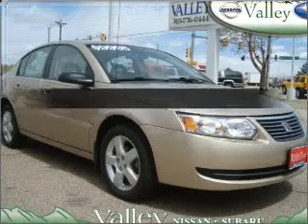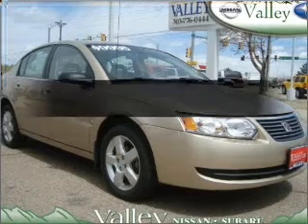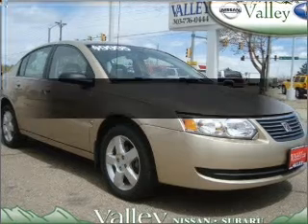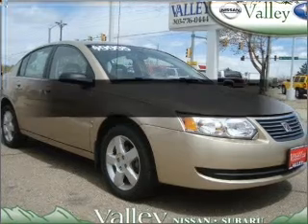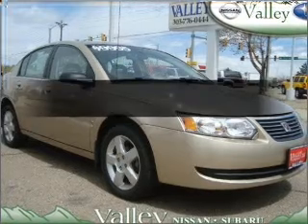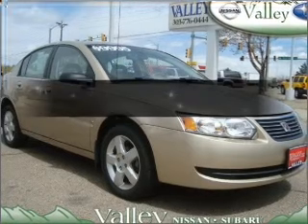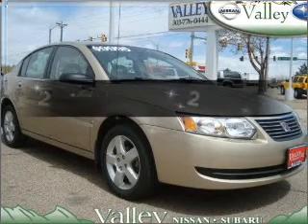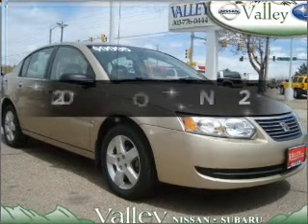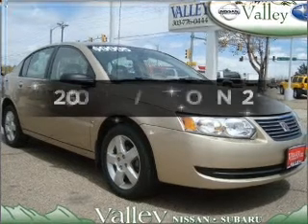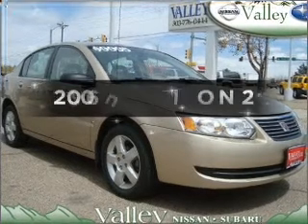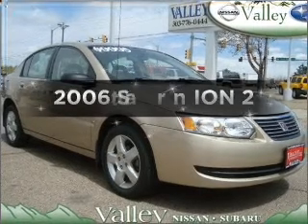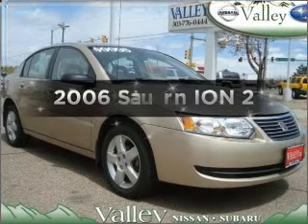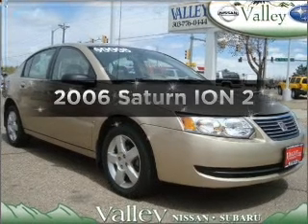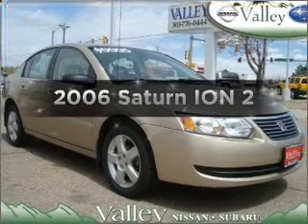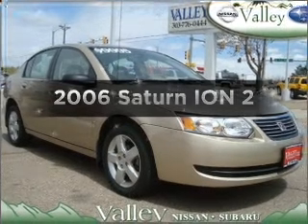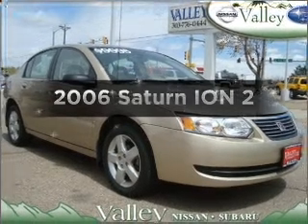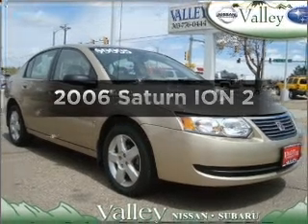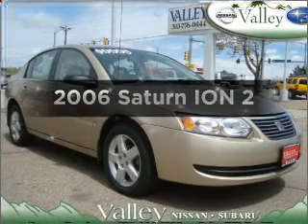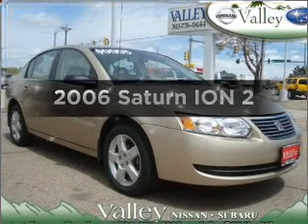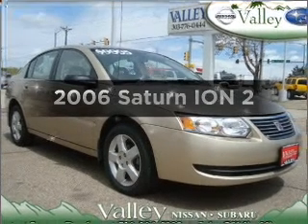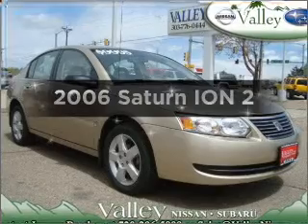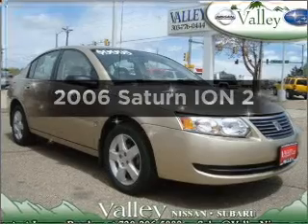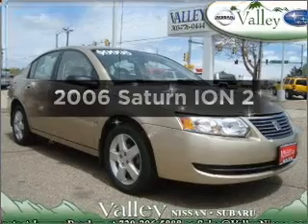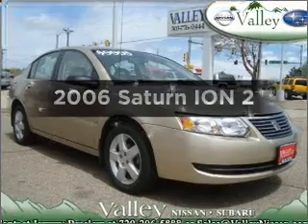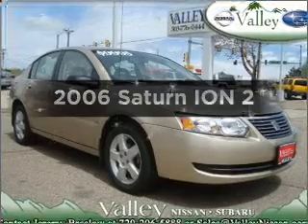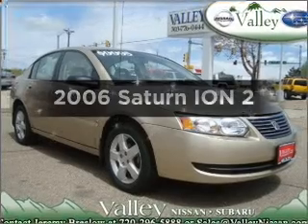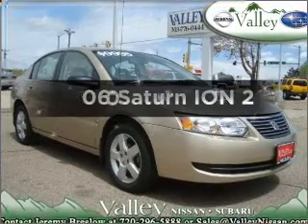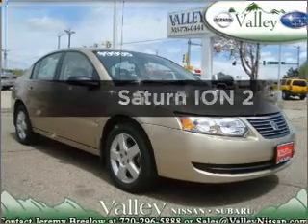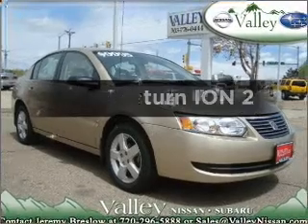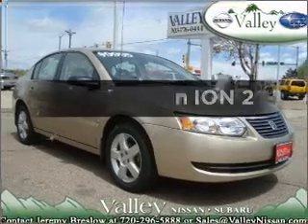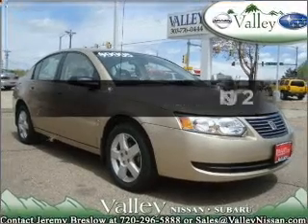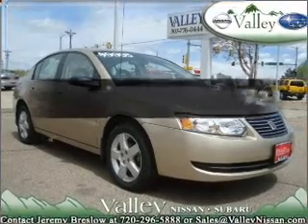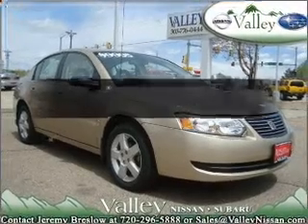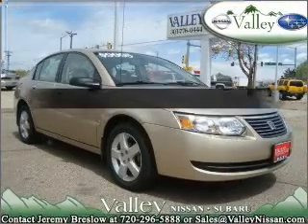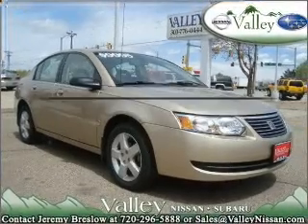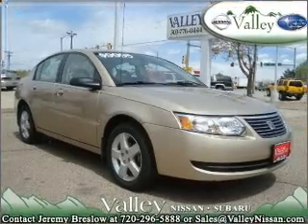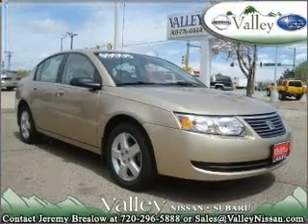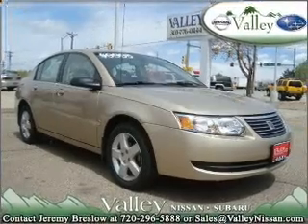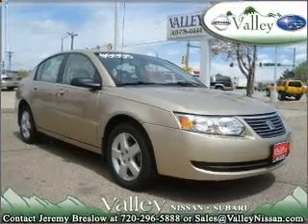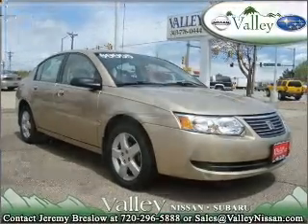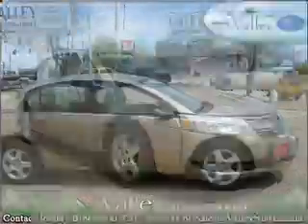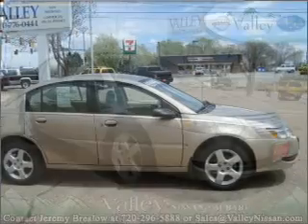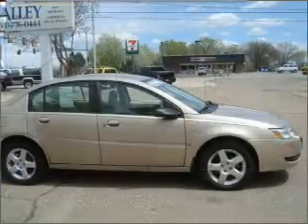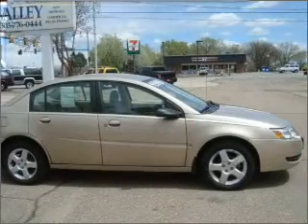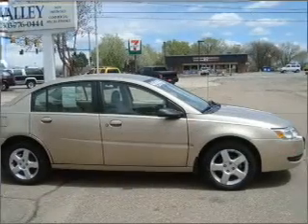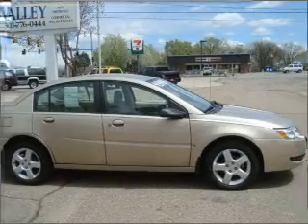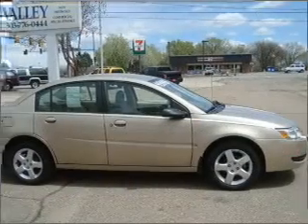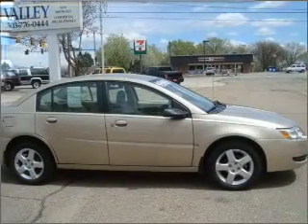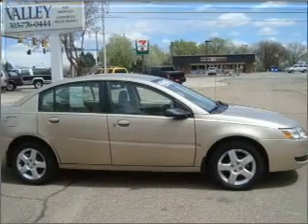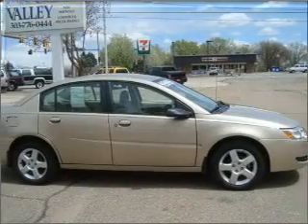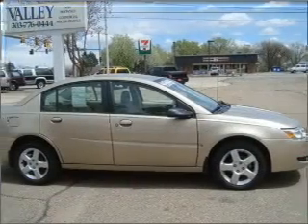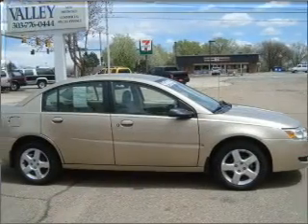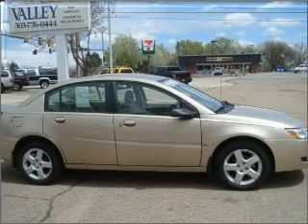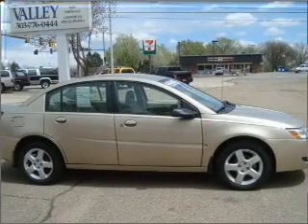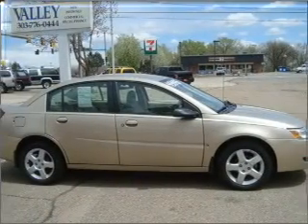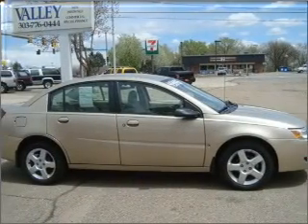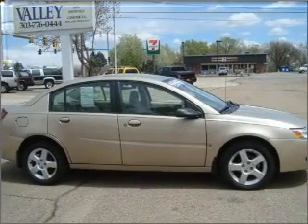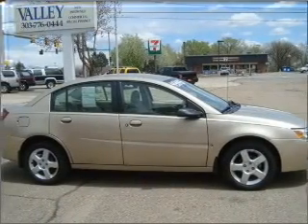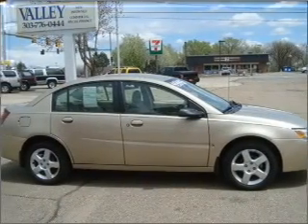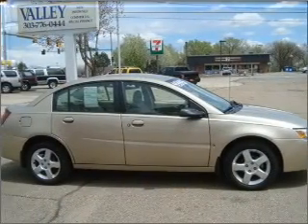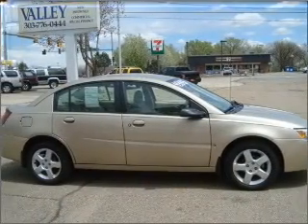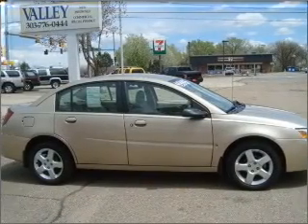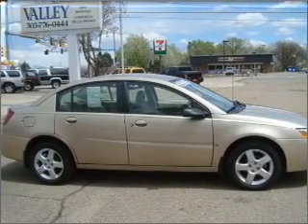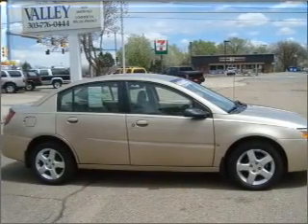Get noticed in this 2006 Saturn Ion. Travel the roads in style and comfort in this great vehicle.